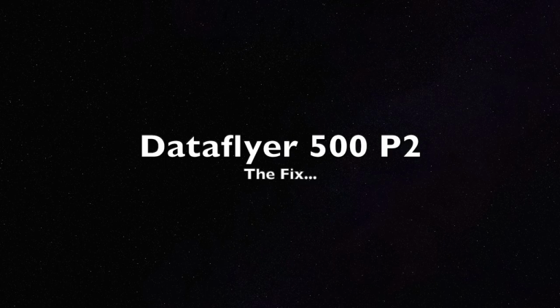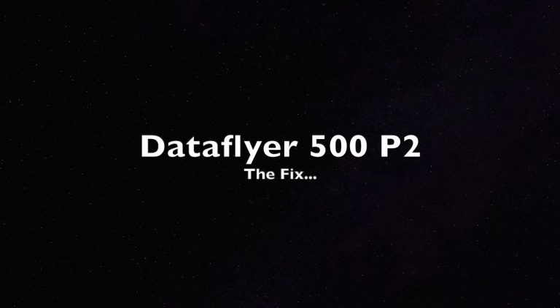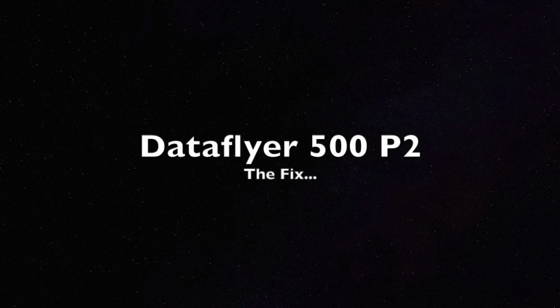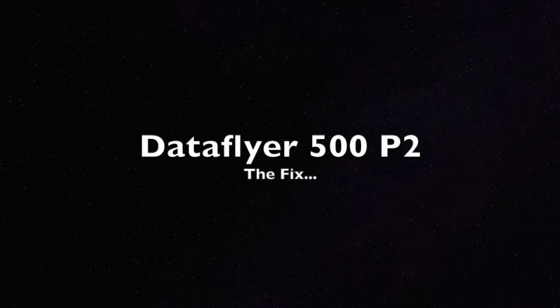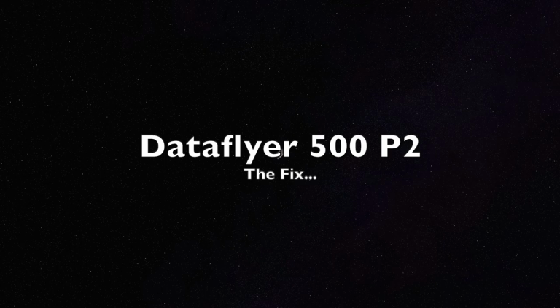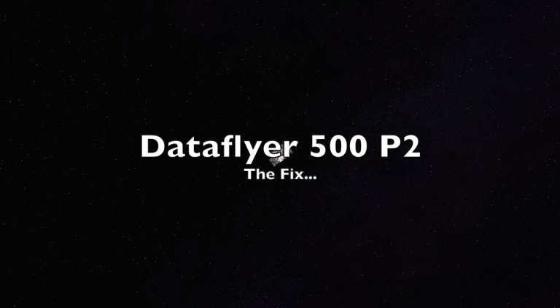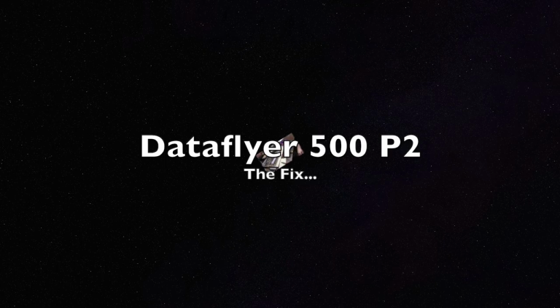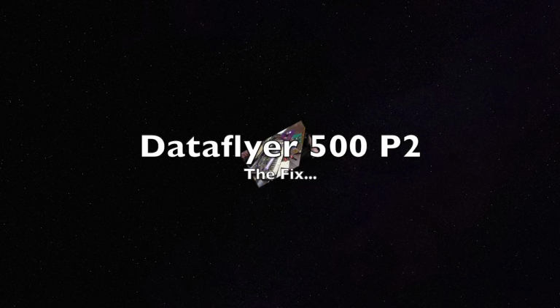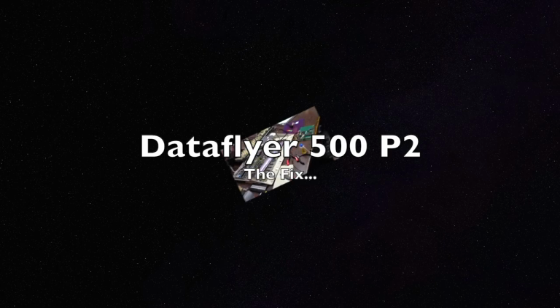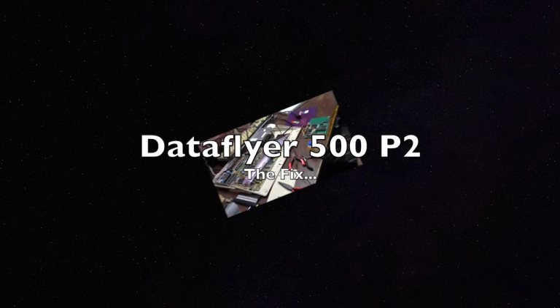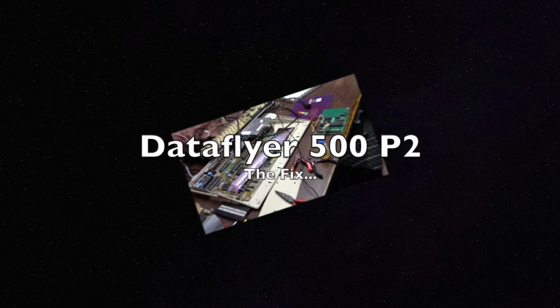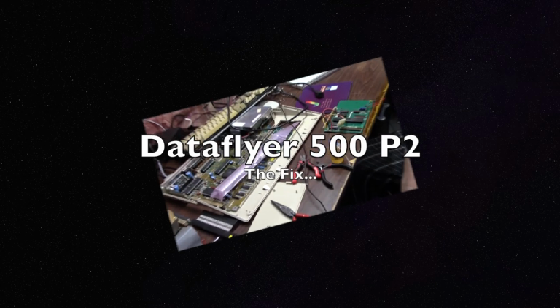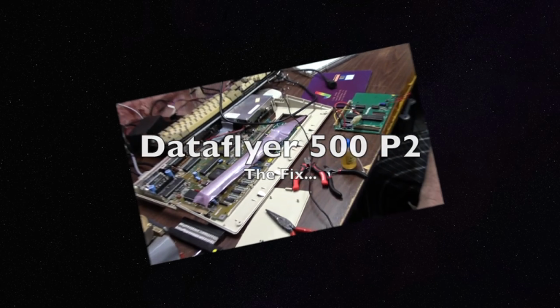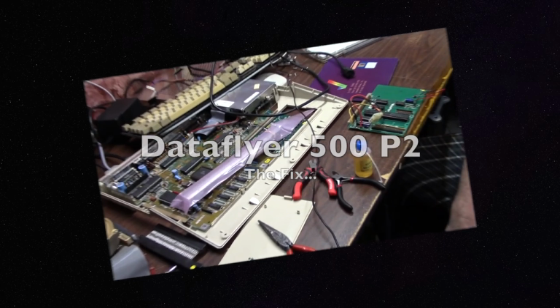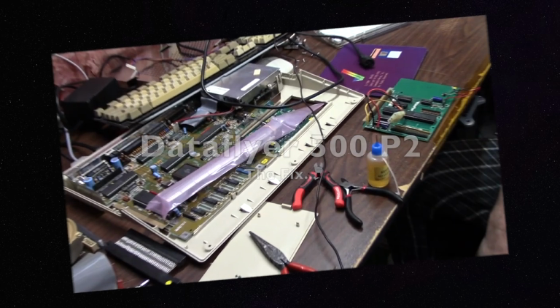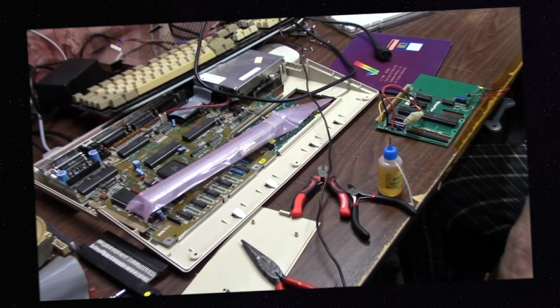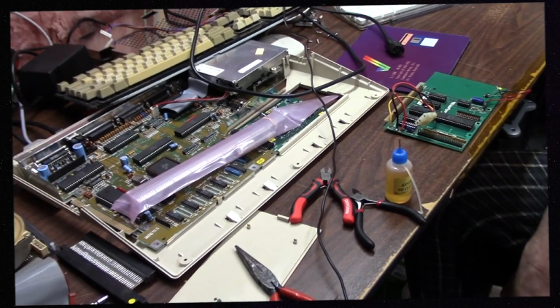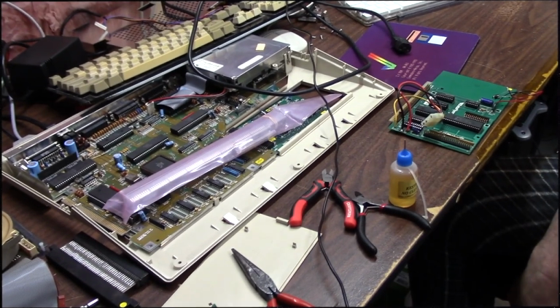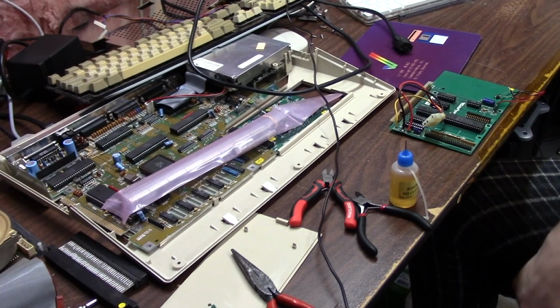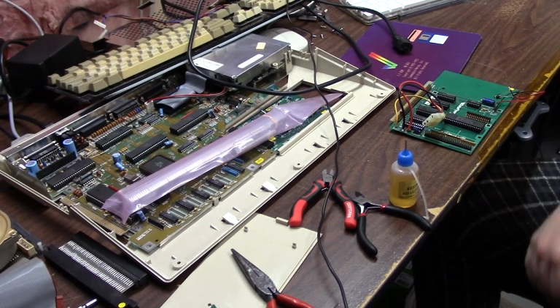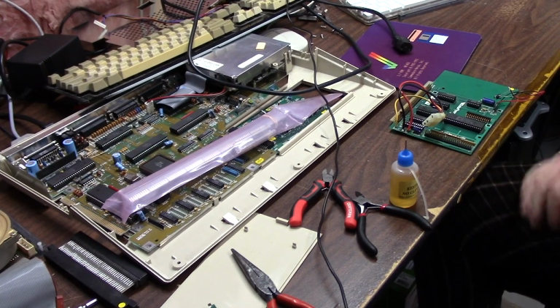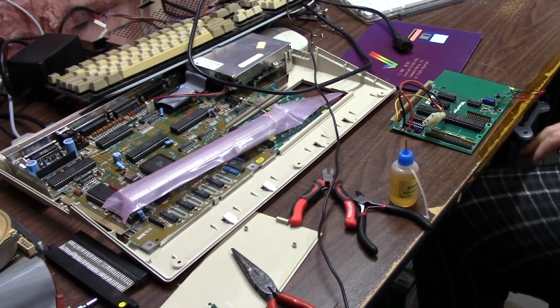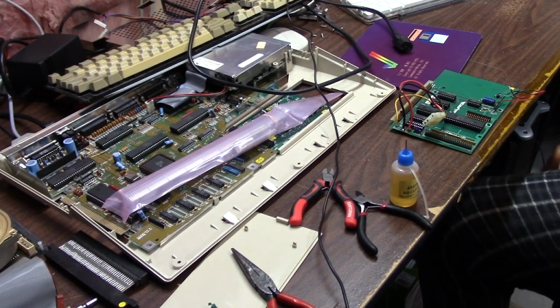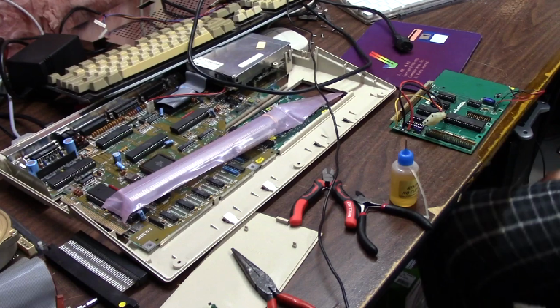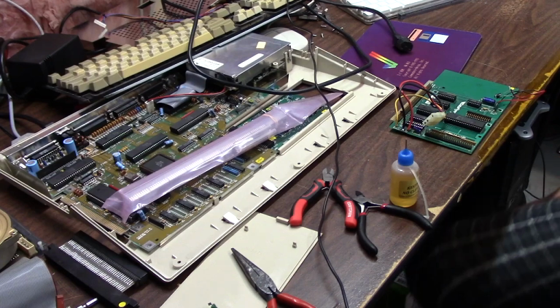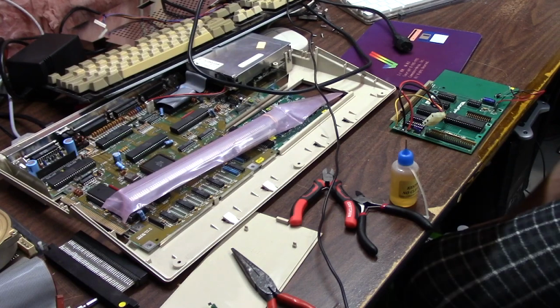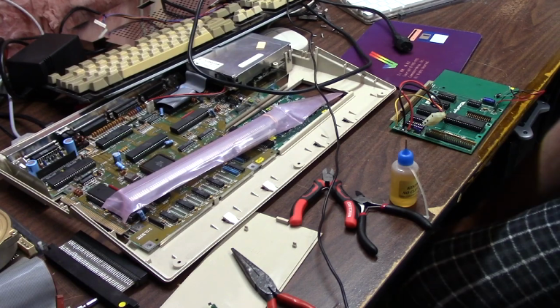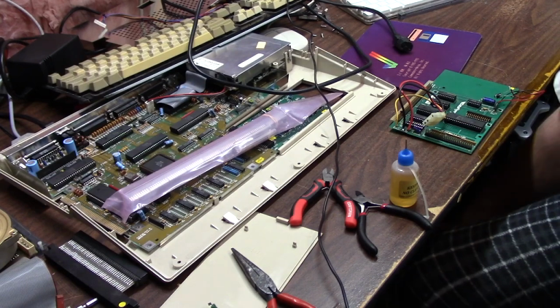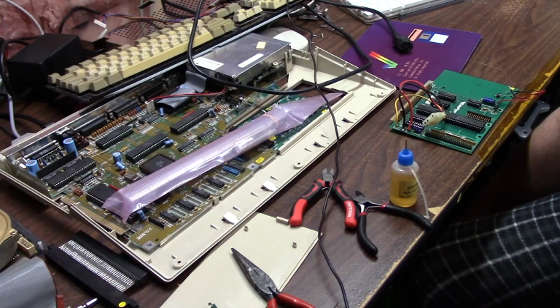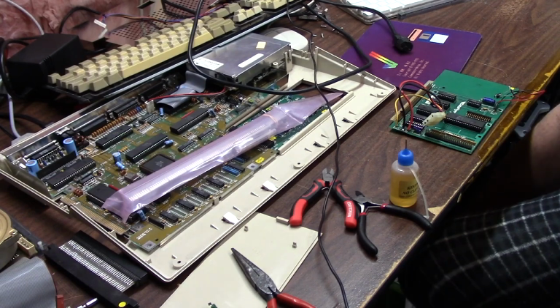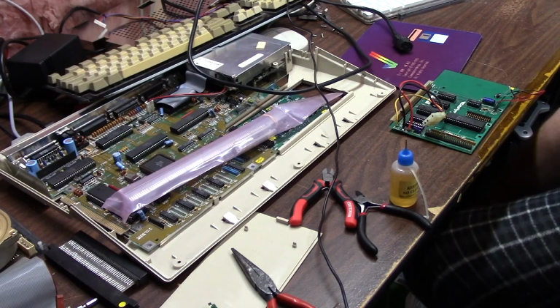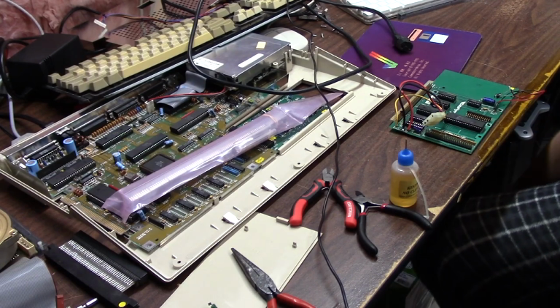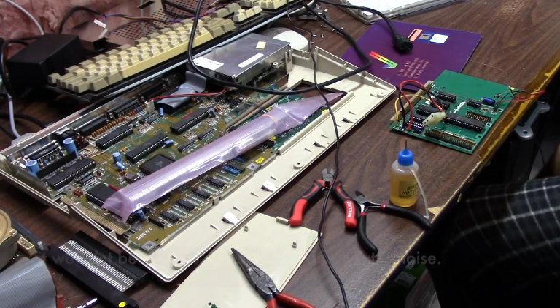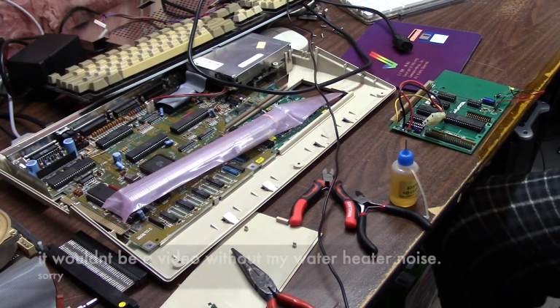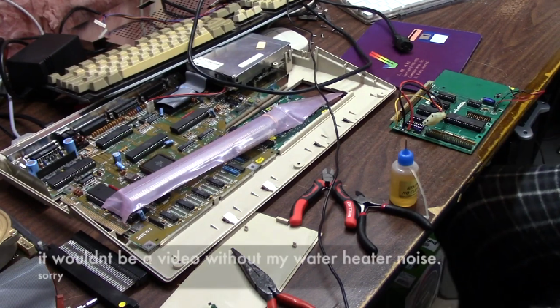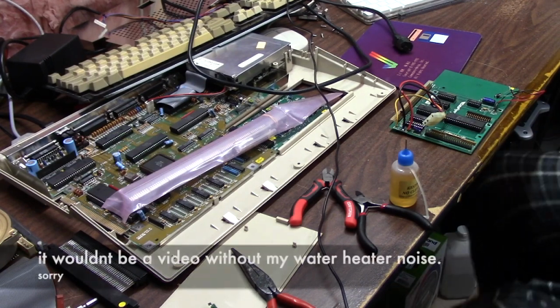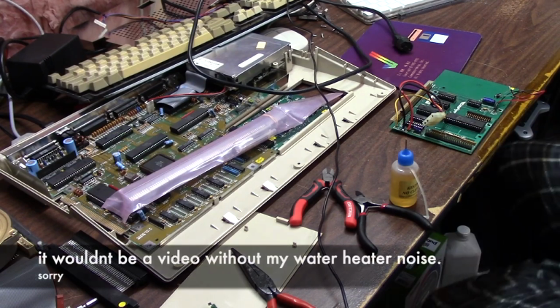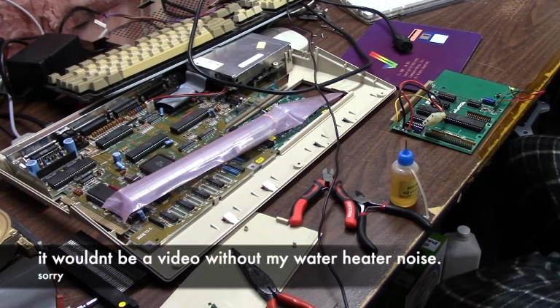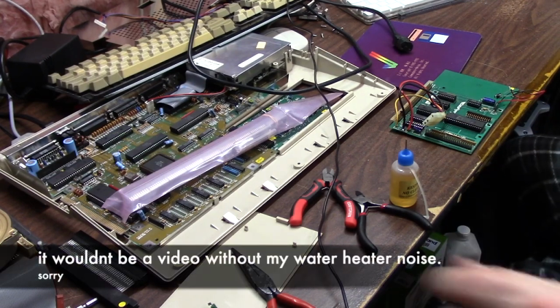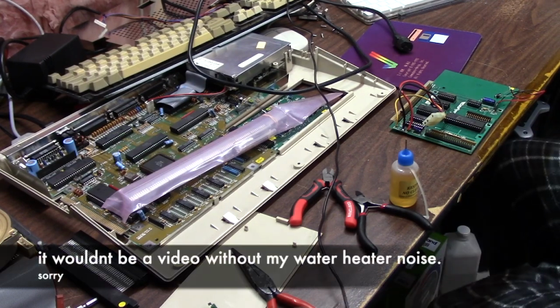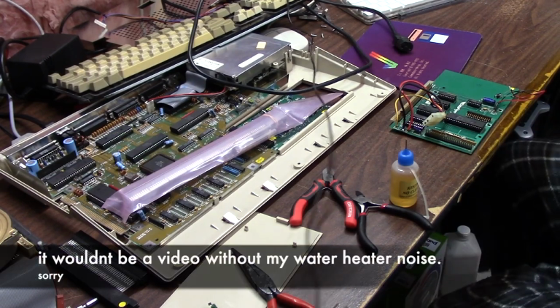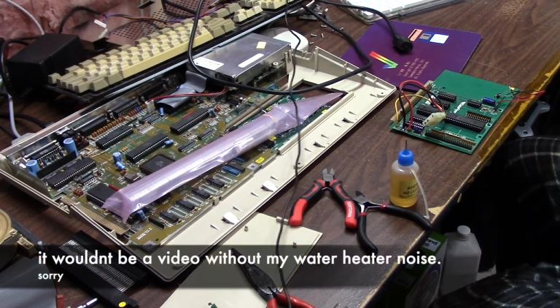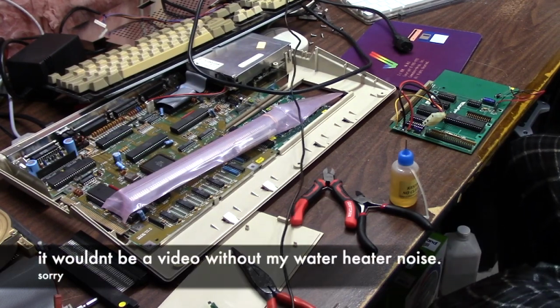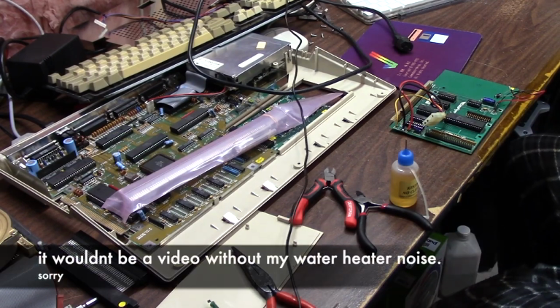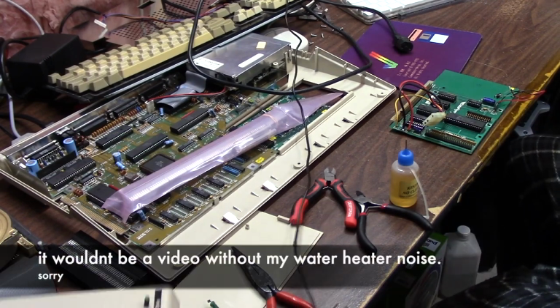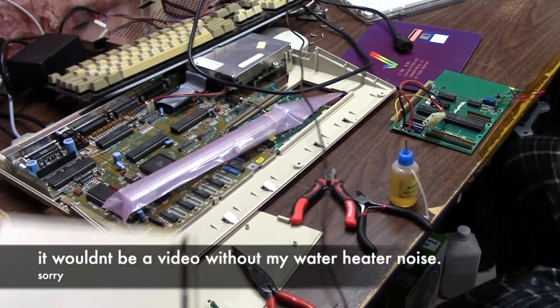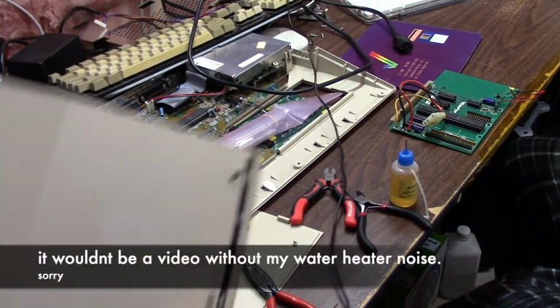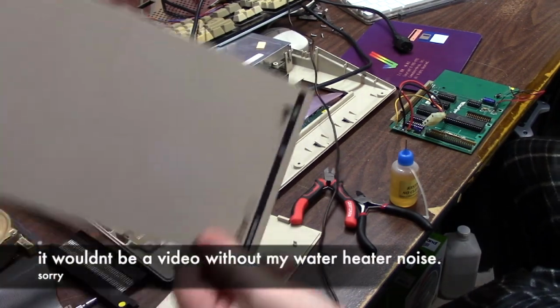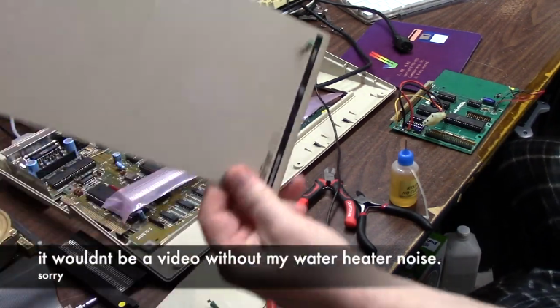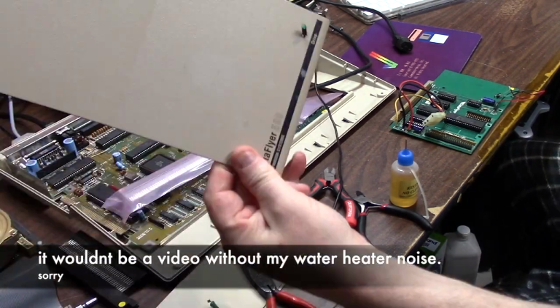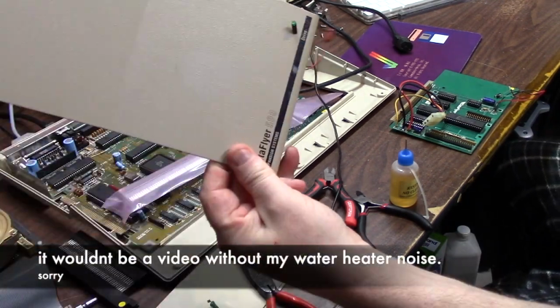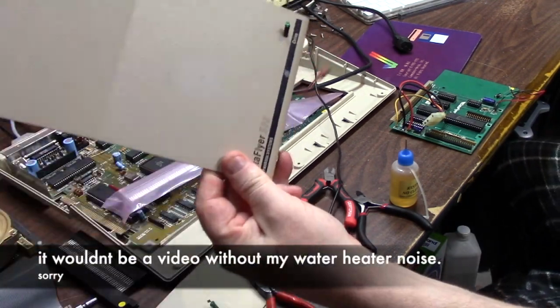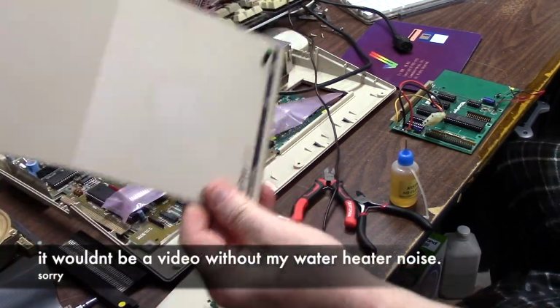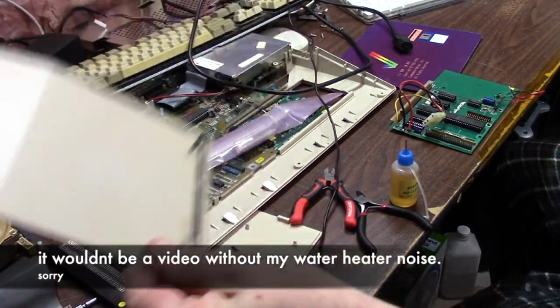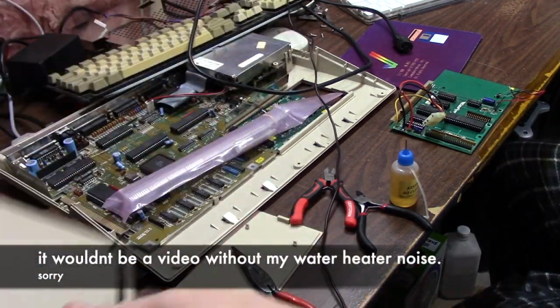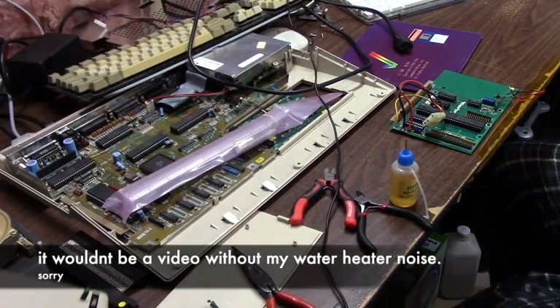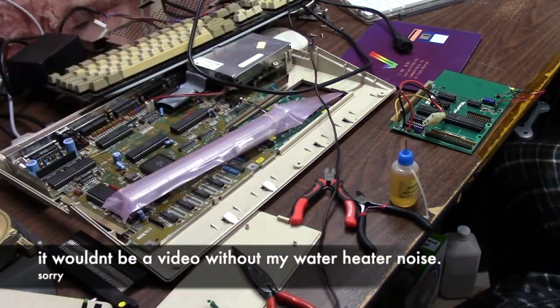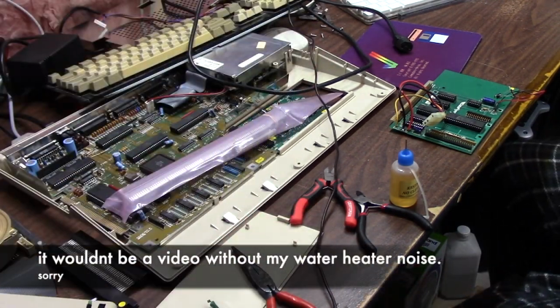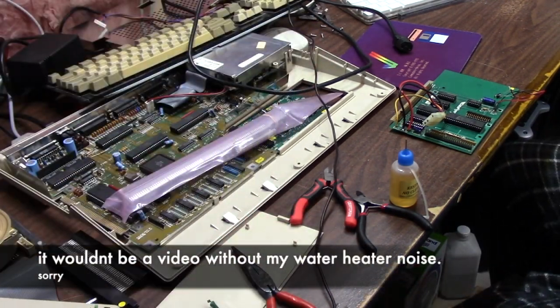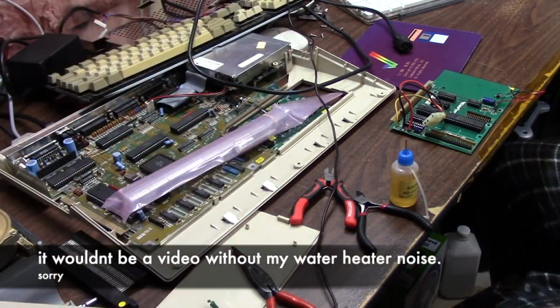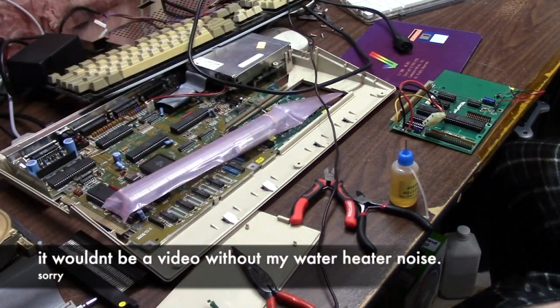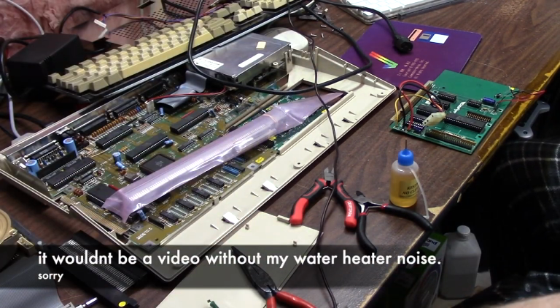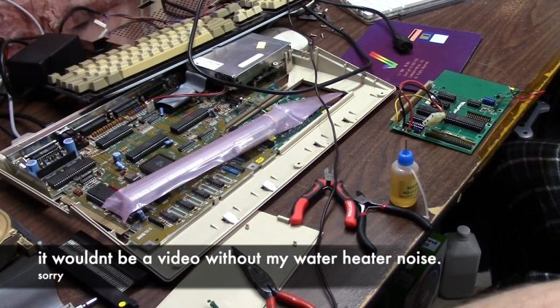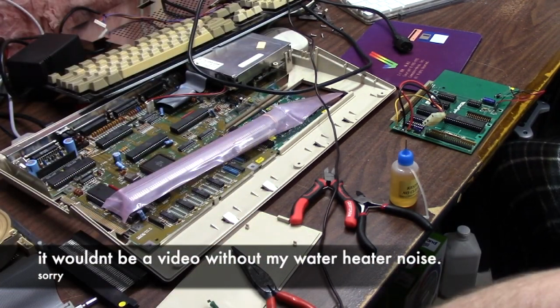Hello everybody, it's Chris, and we're back with this DataFlyer Expansion Systems 500 repair.